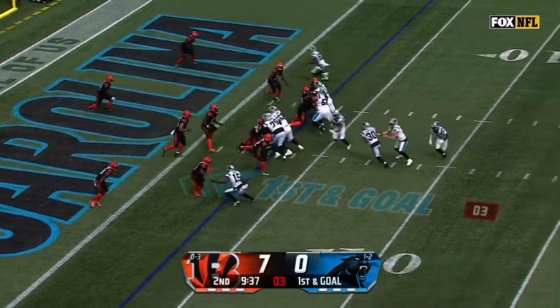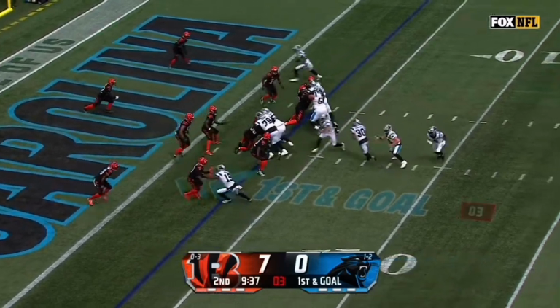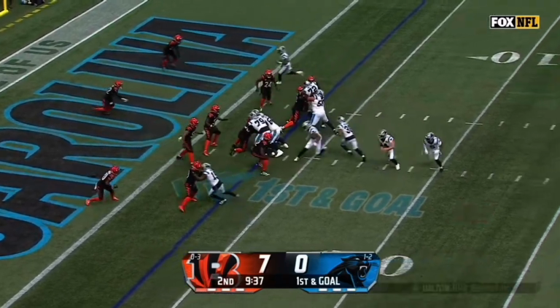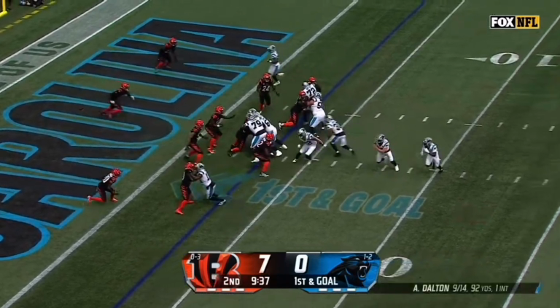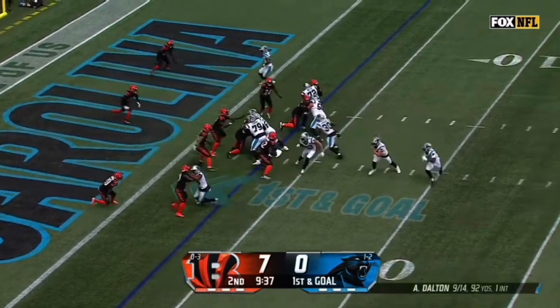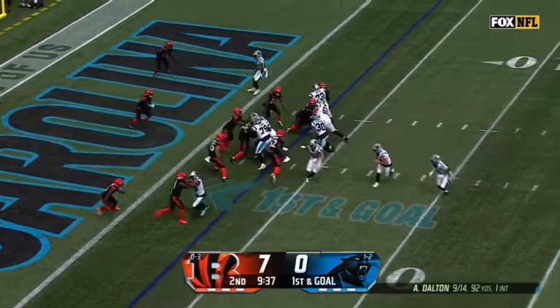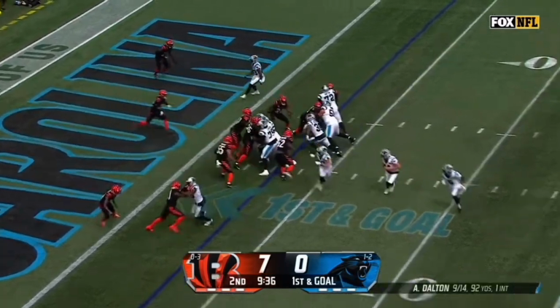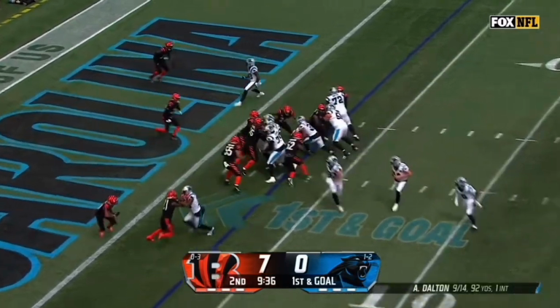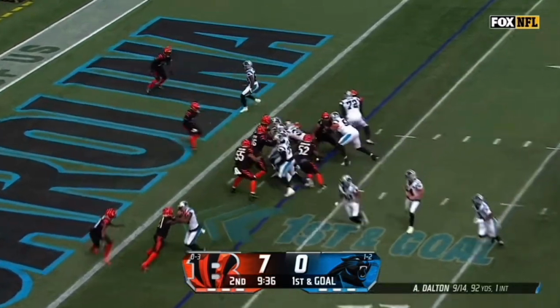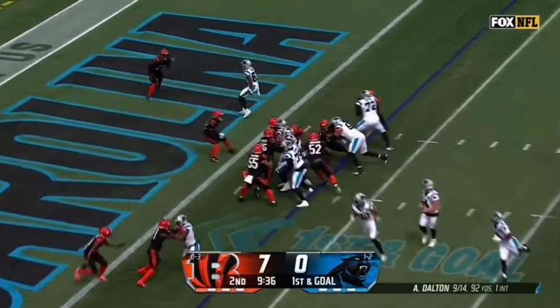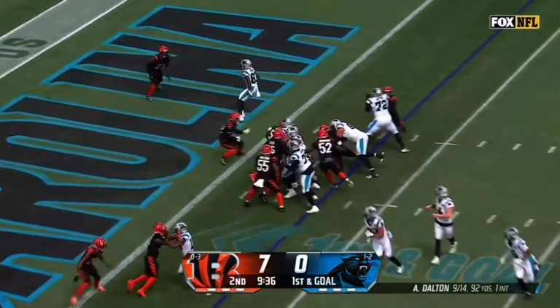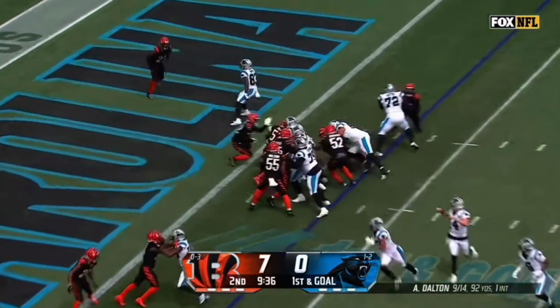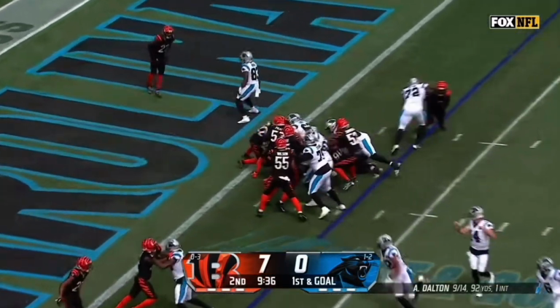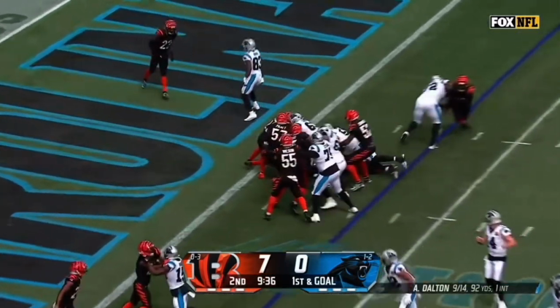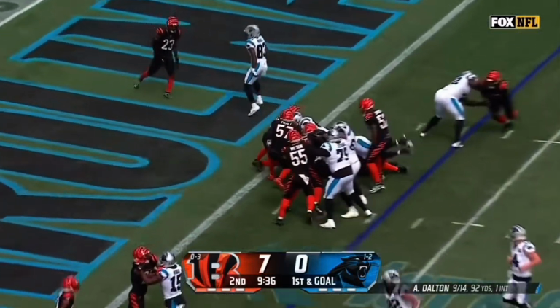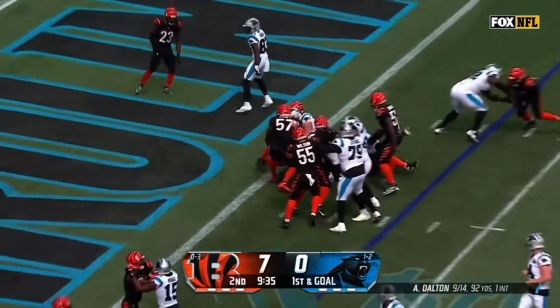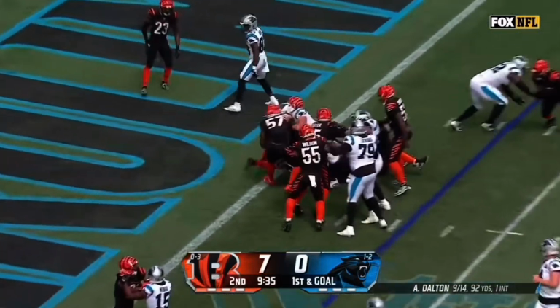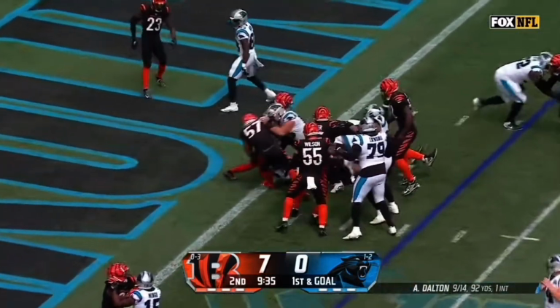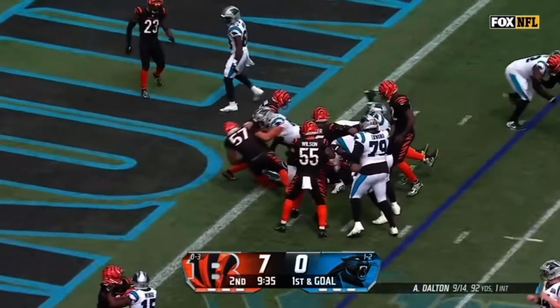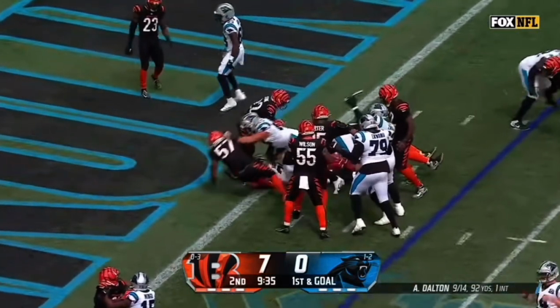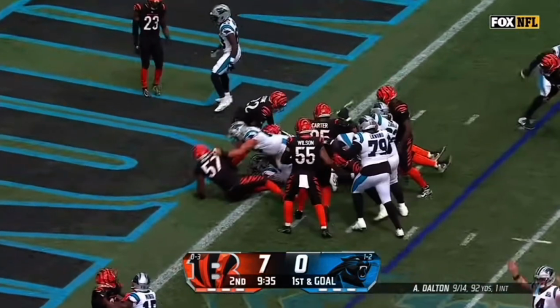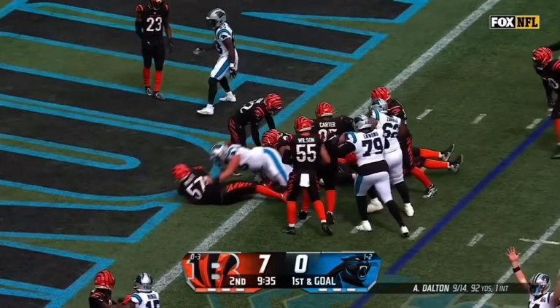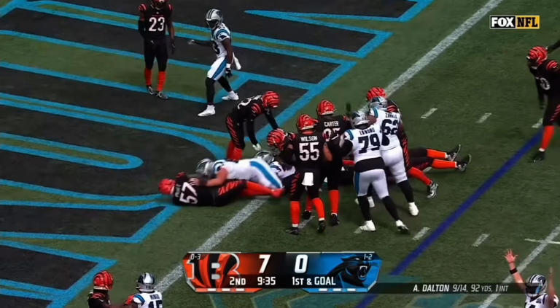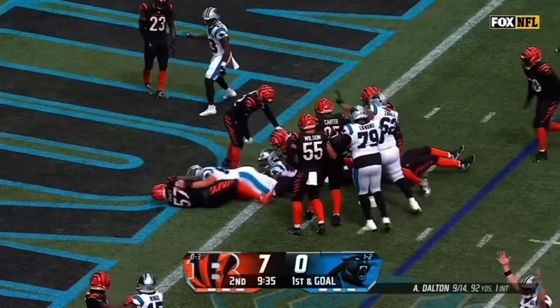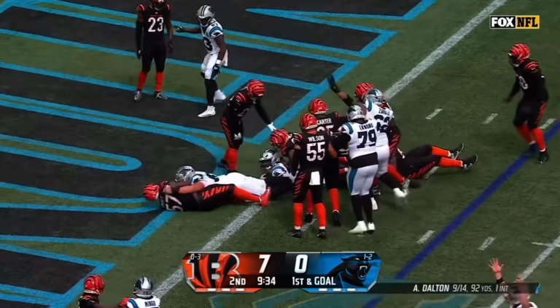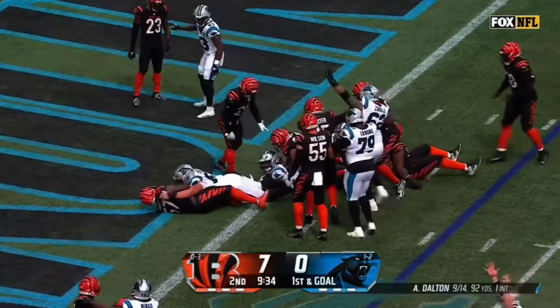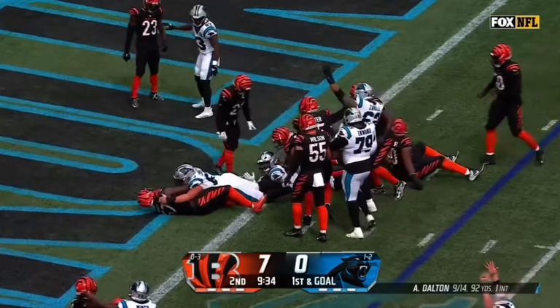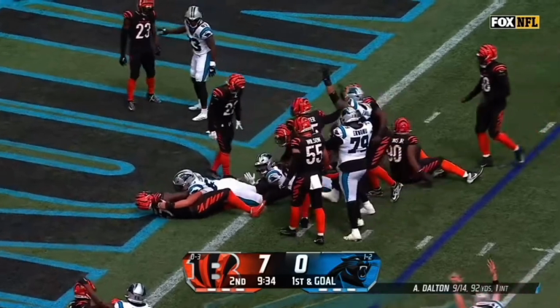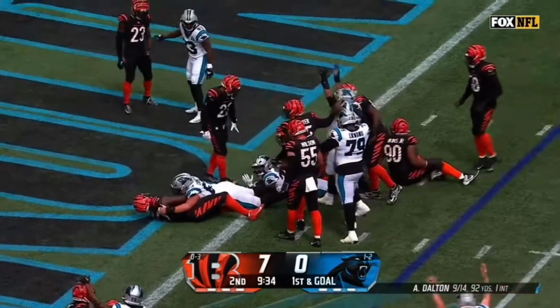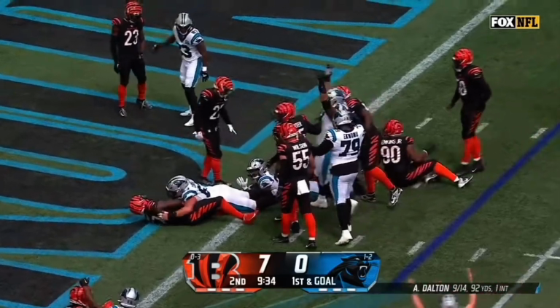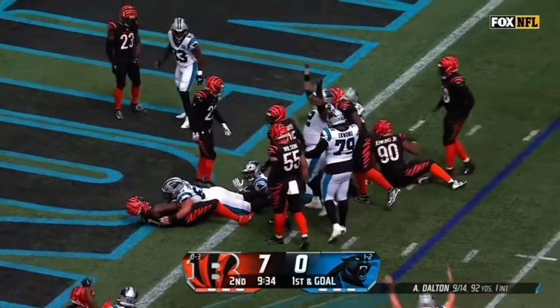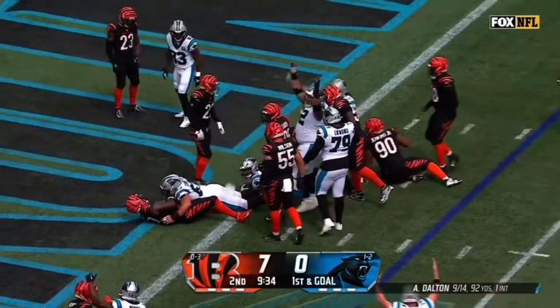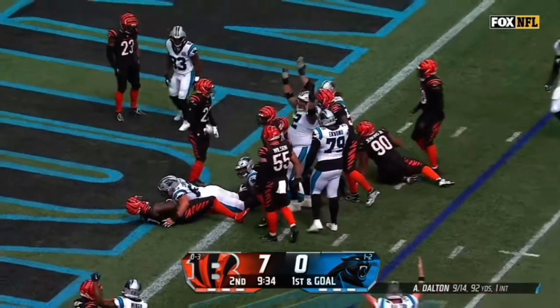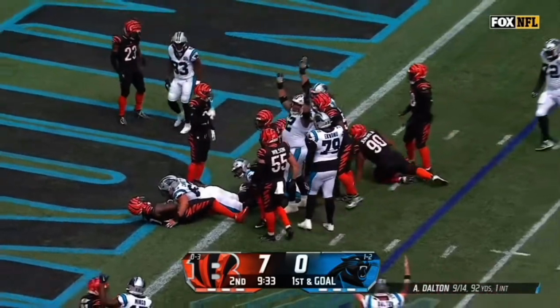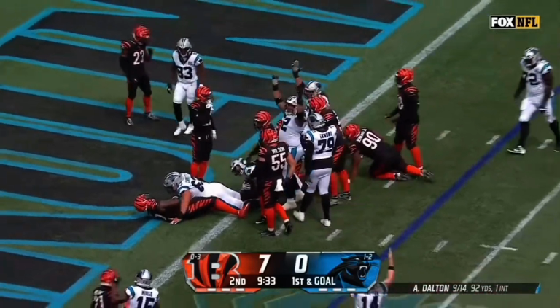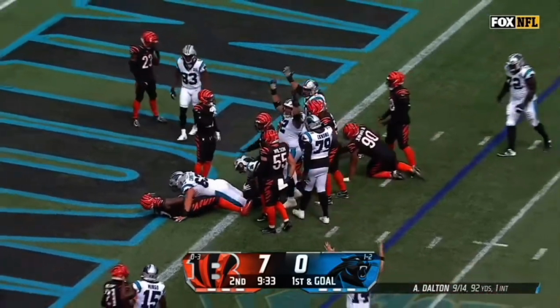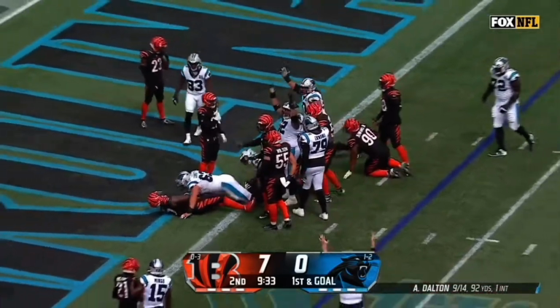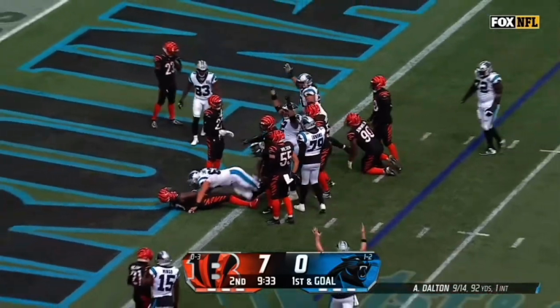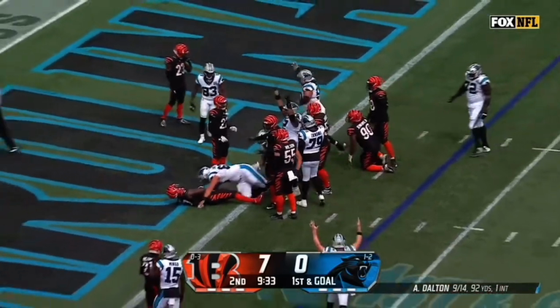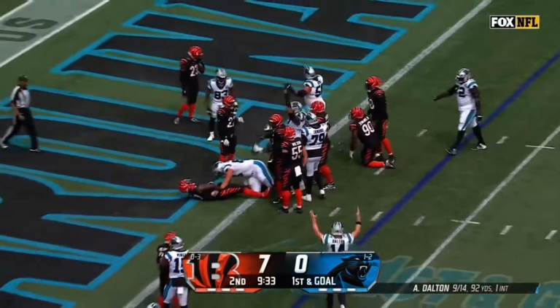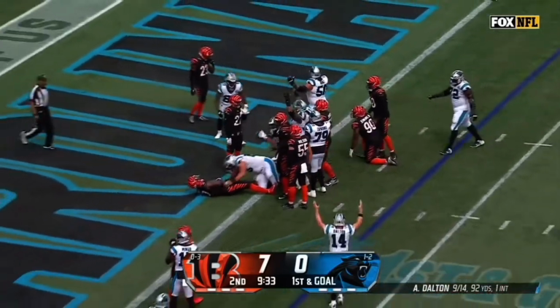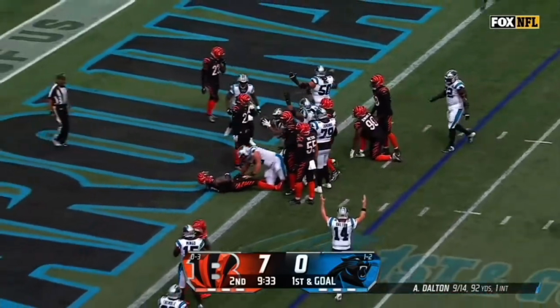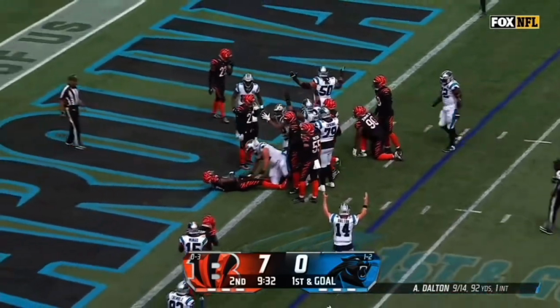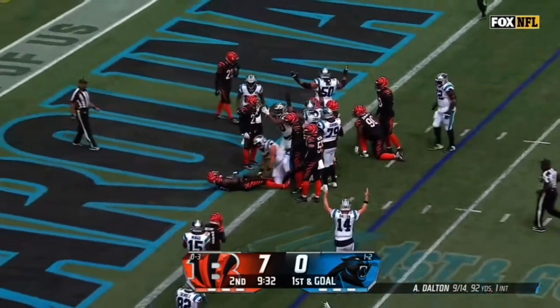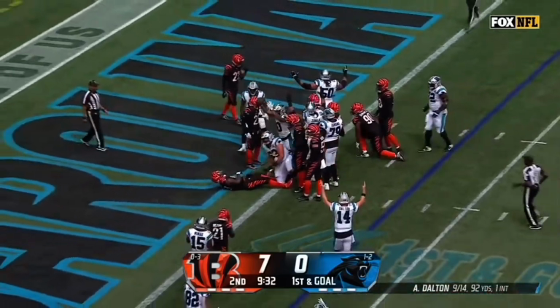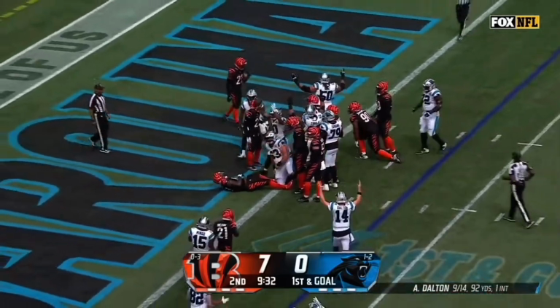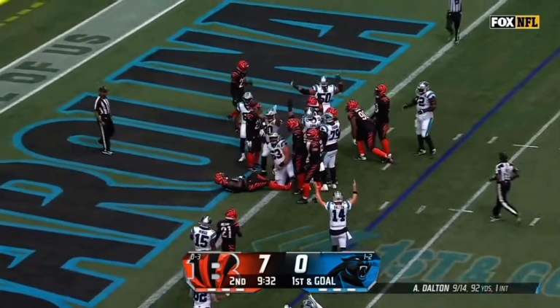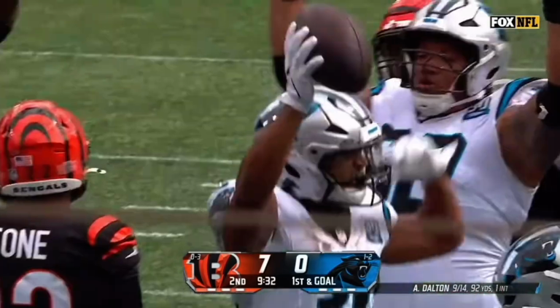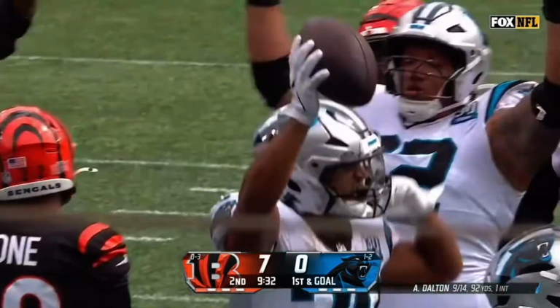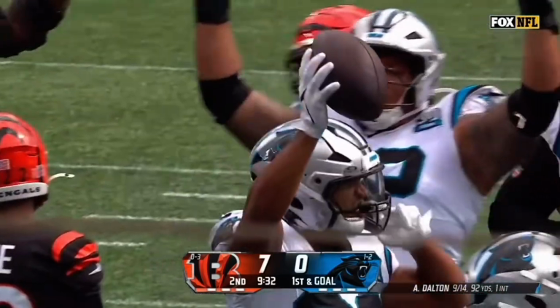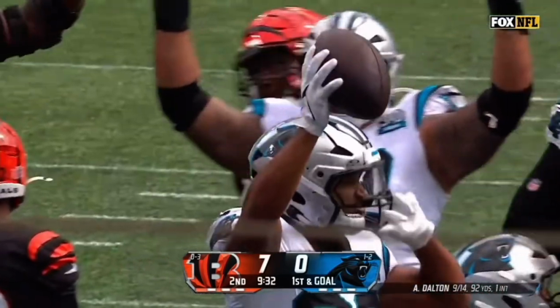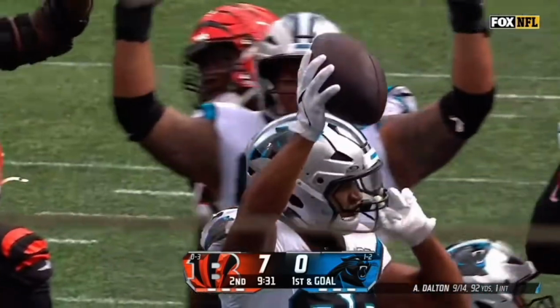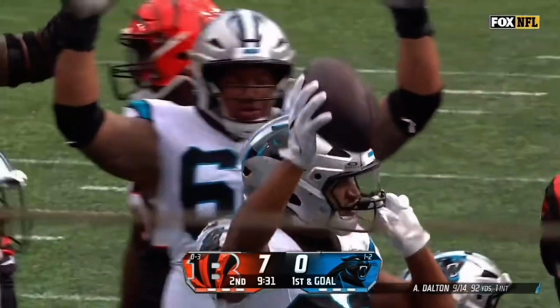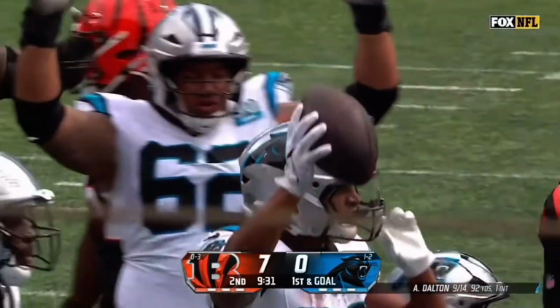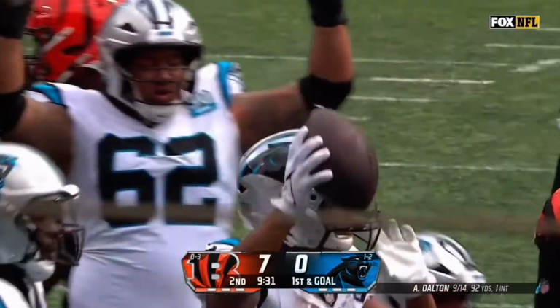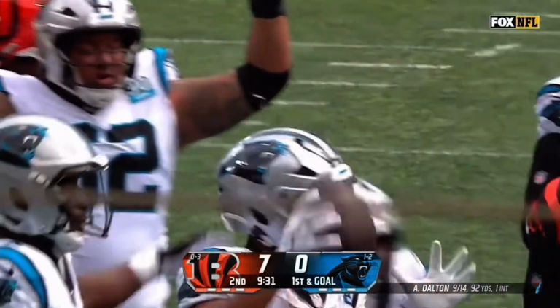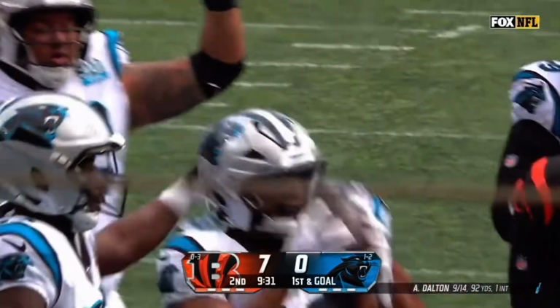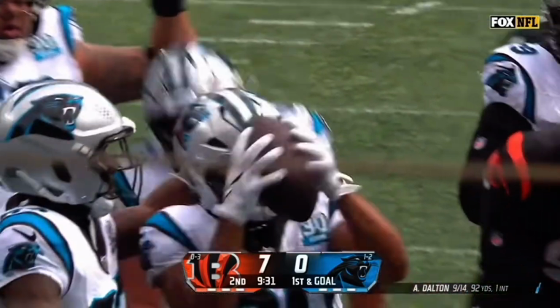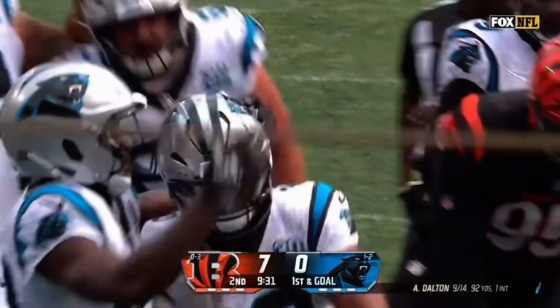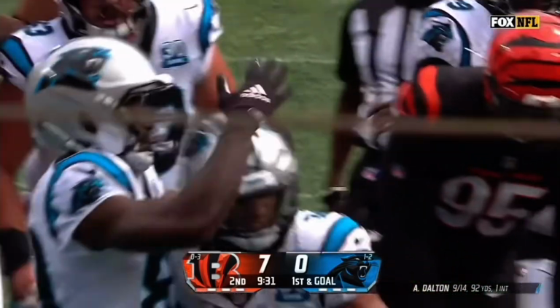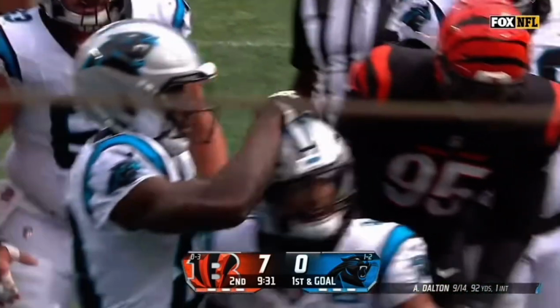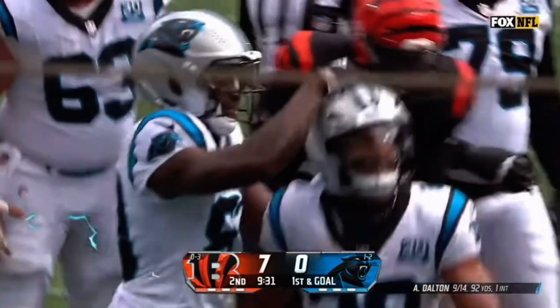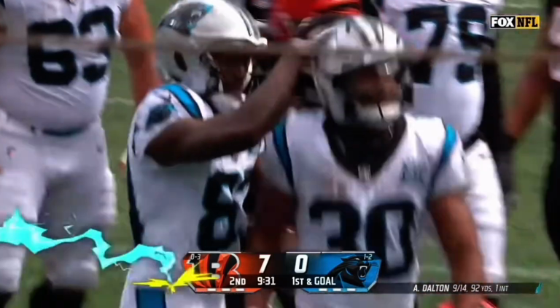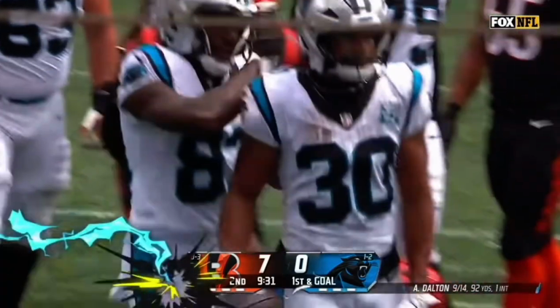It's Hubbard again. Hubbard to the goal line. Hubbard — no signal yet. There it is. Touchdown.